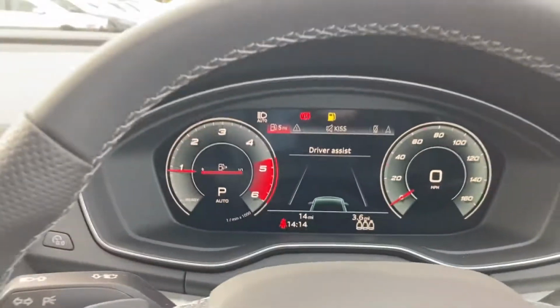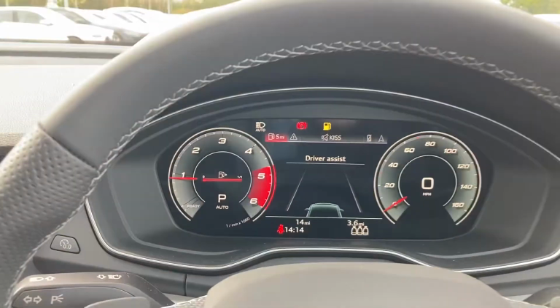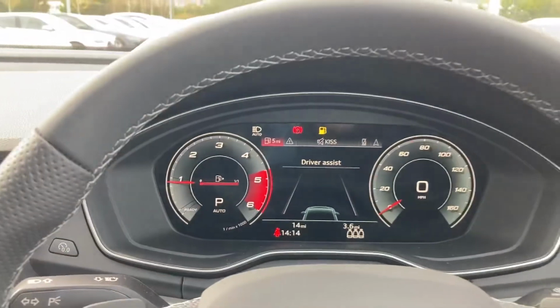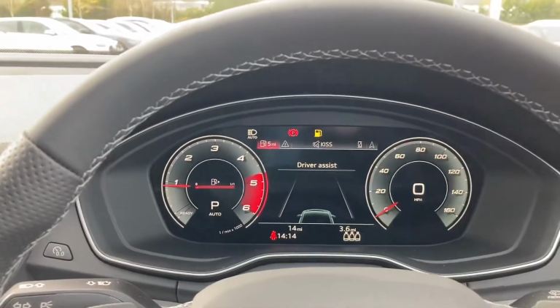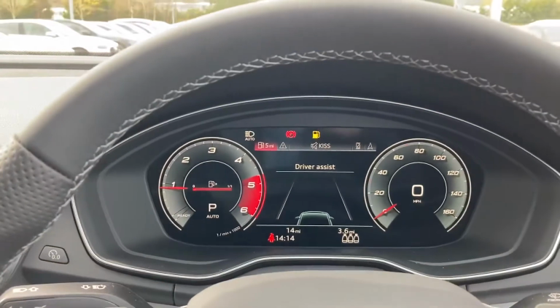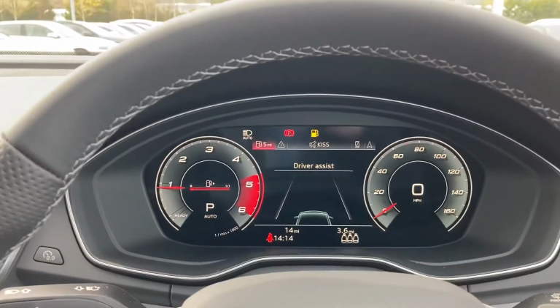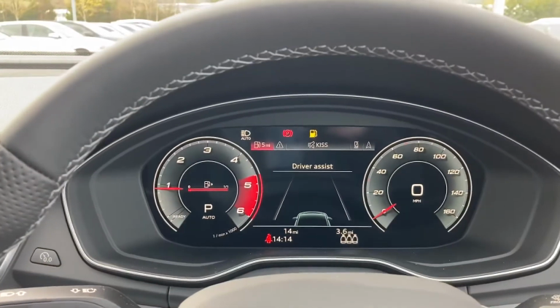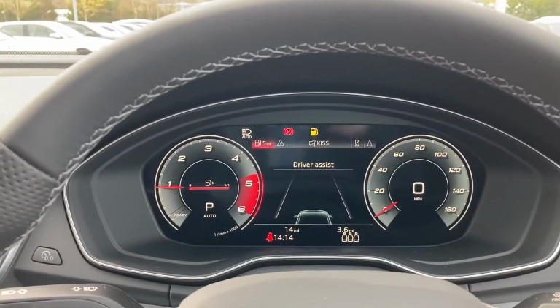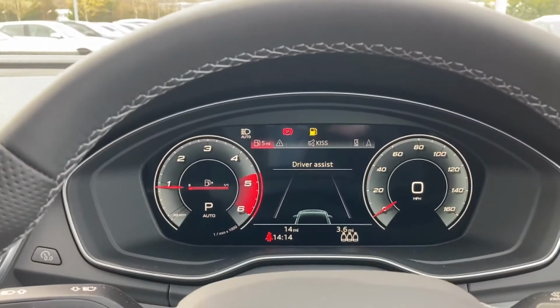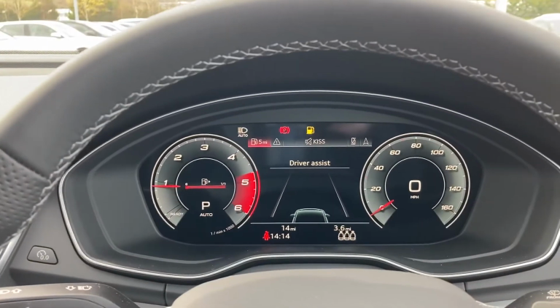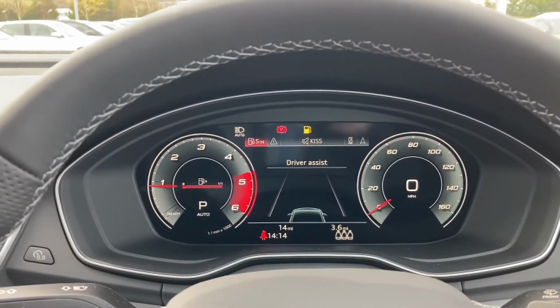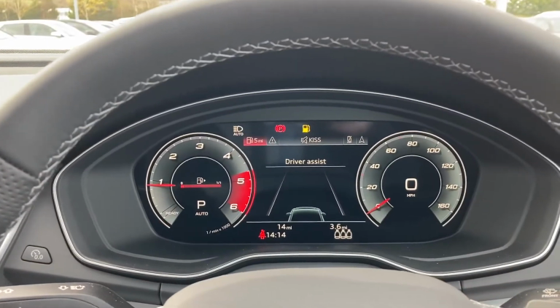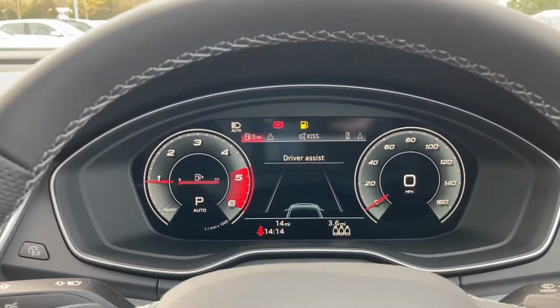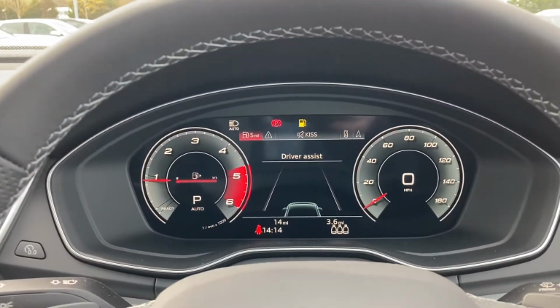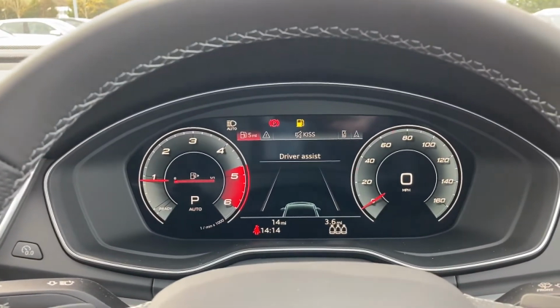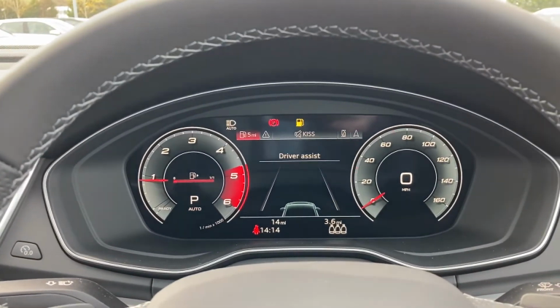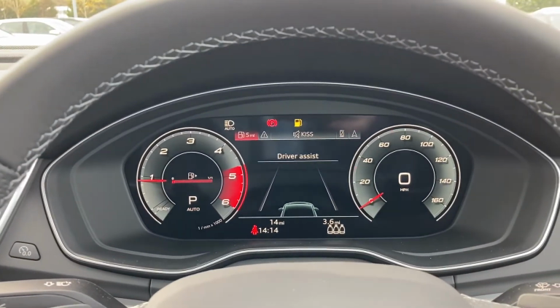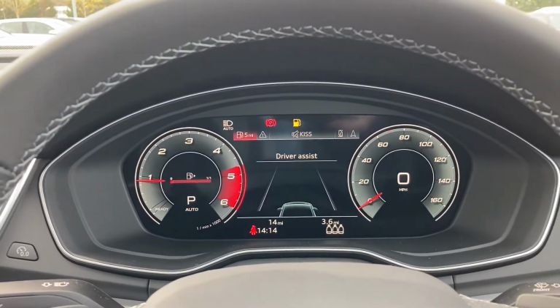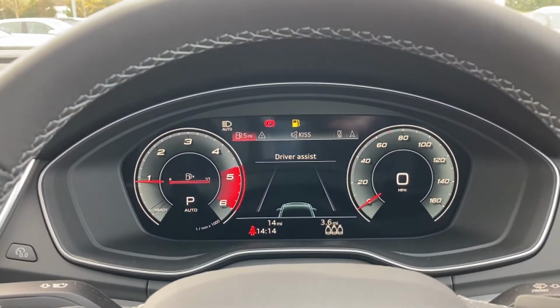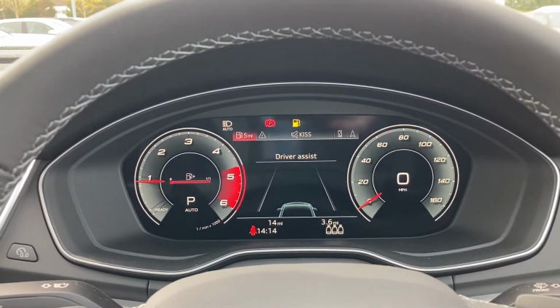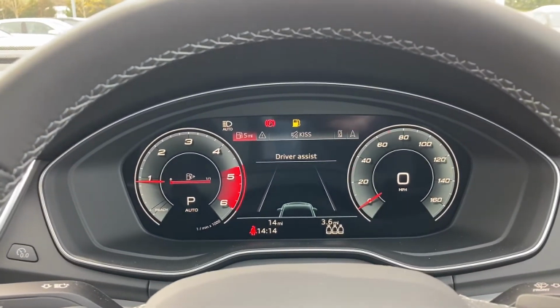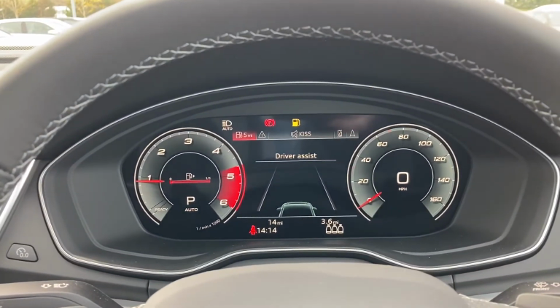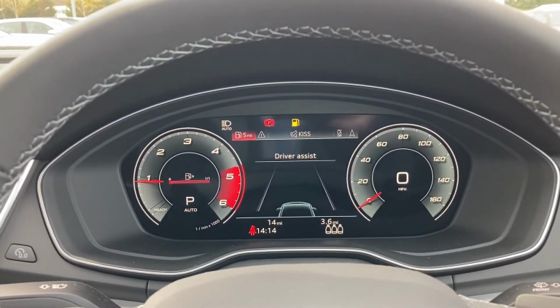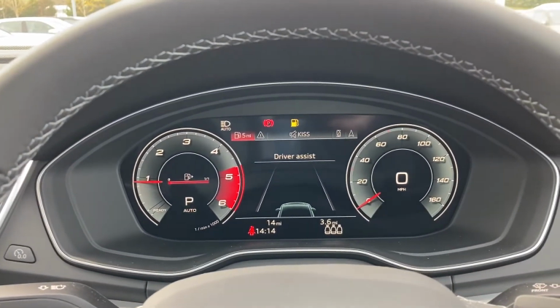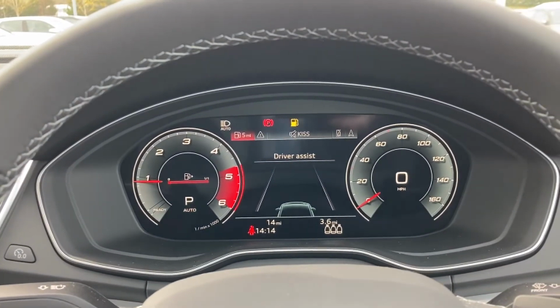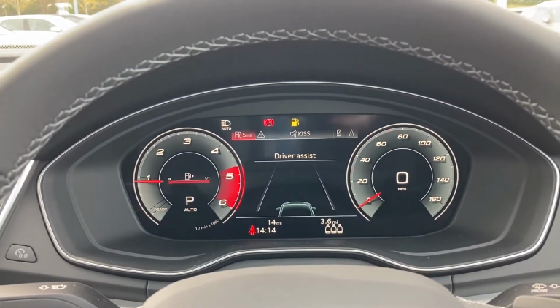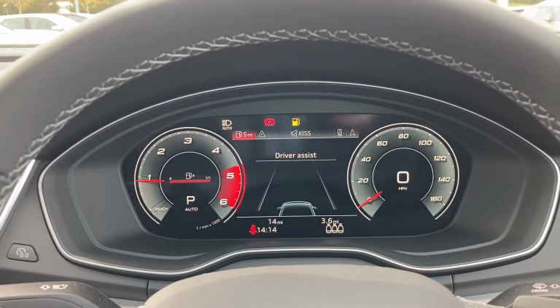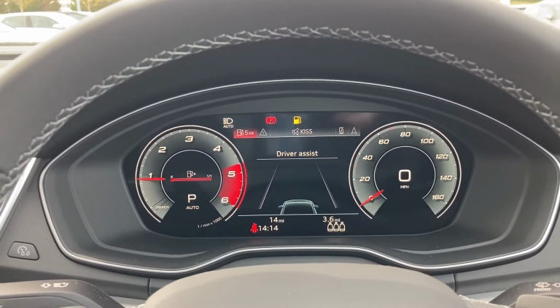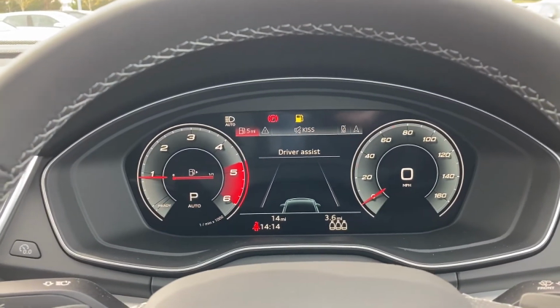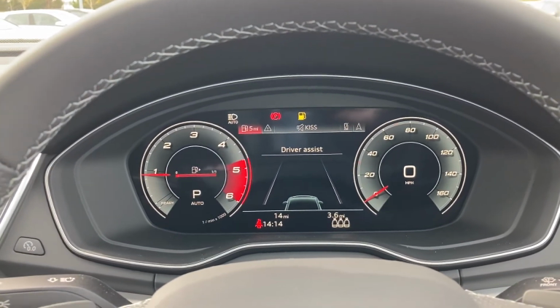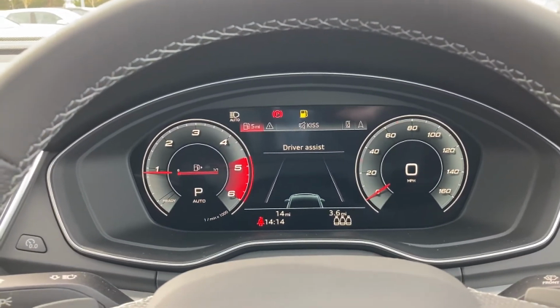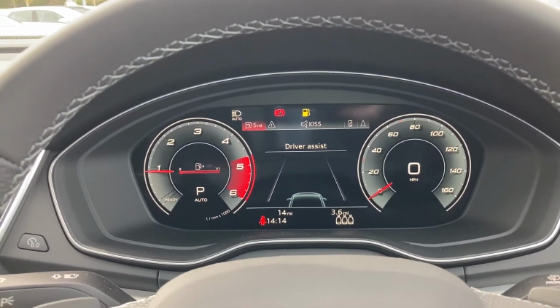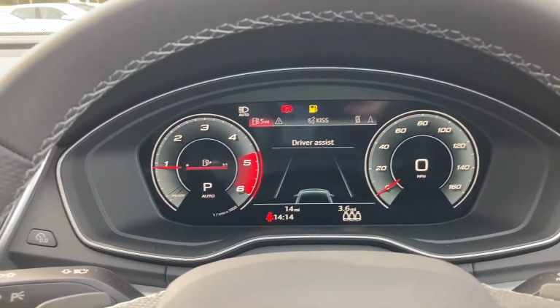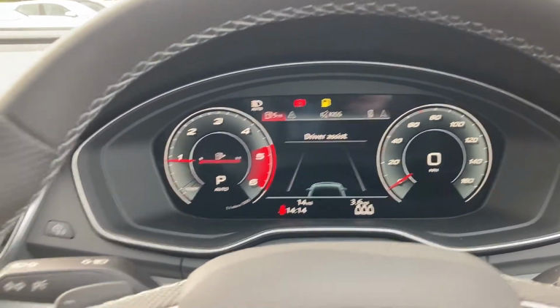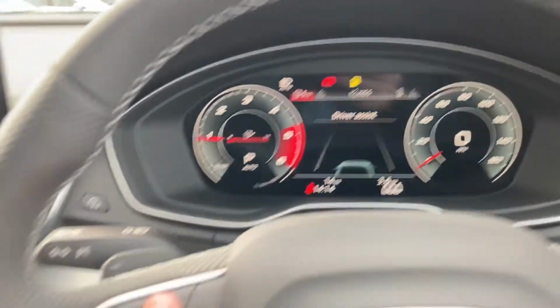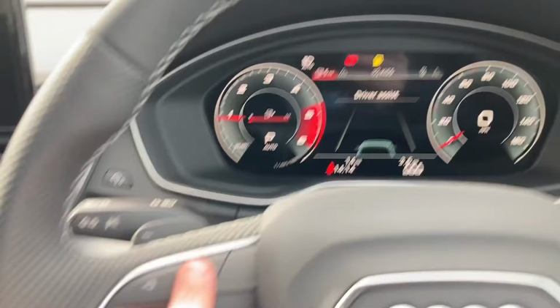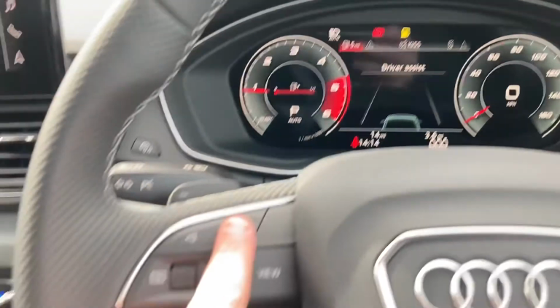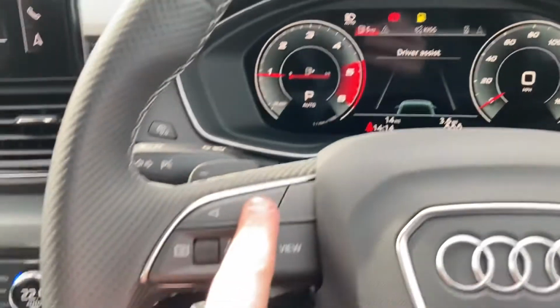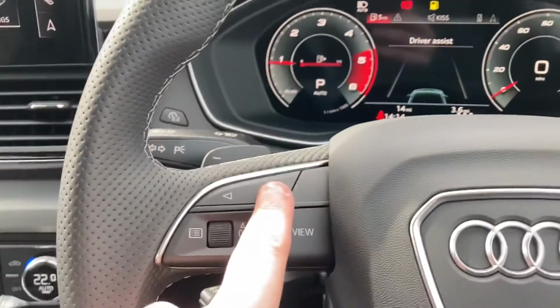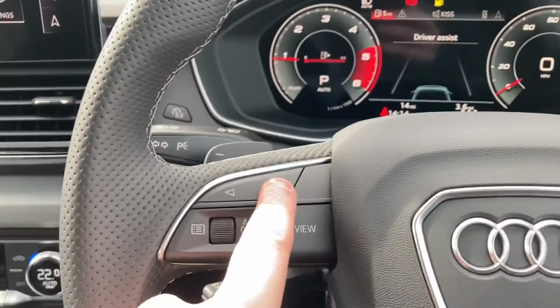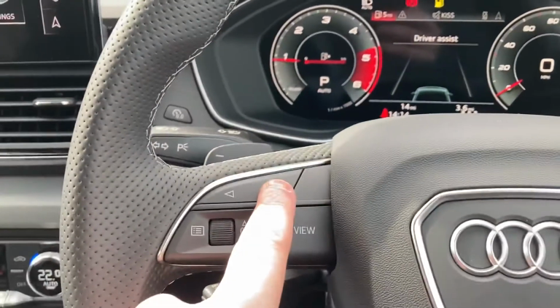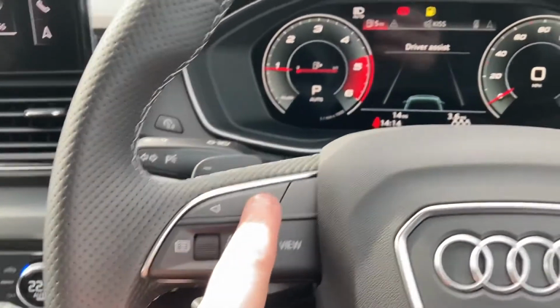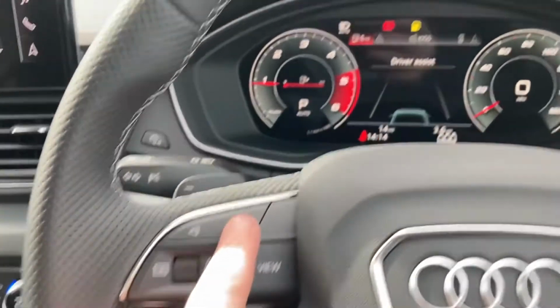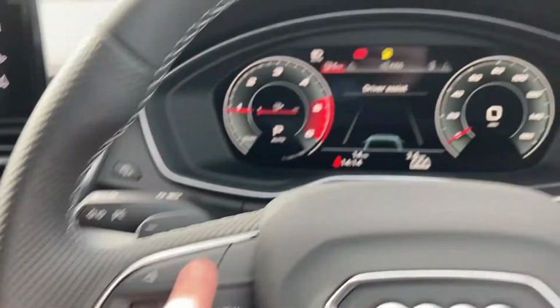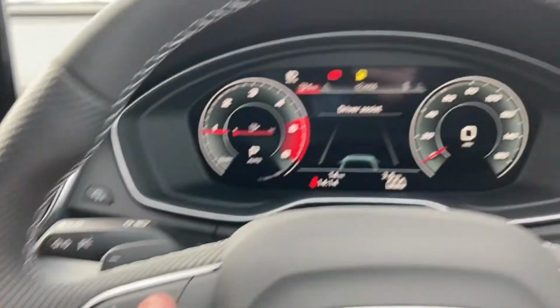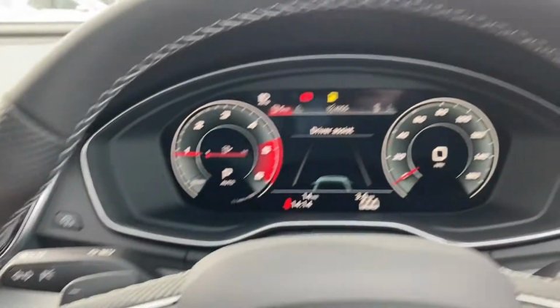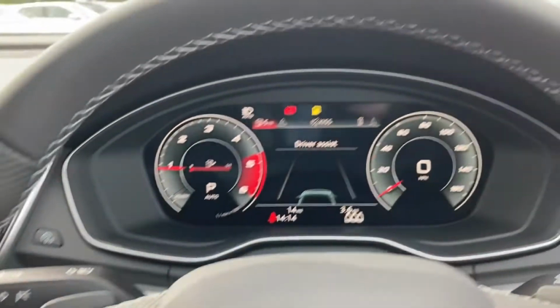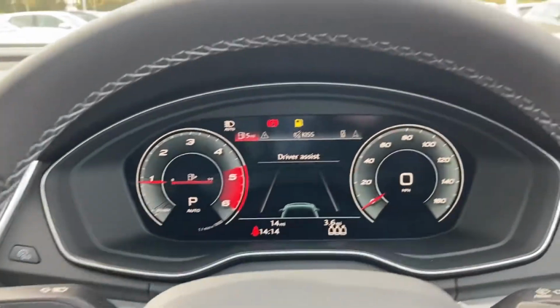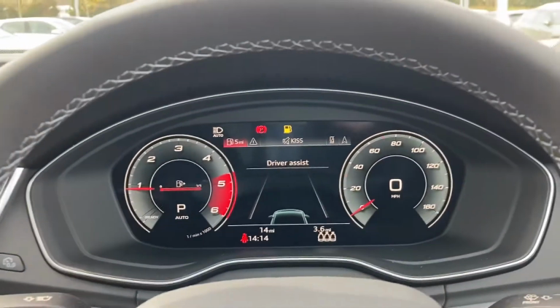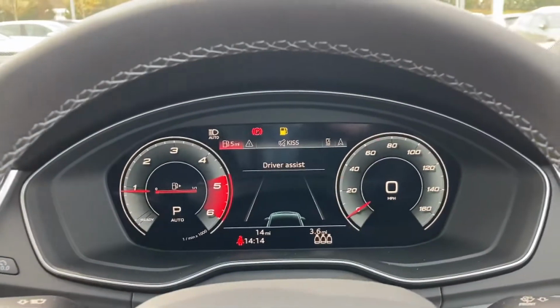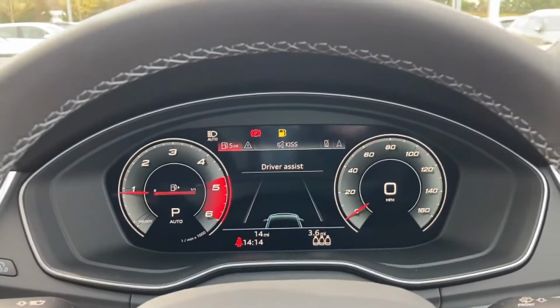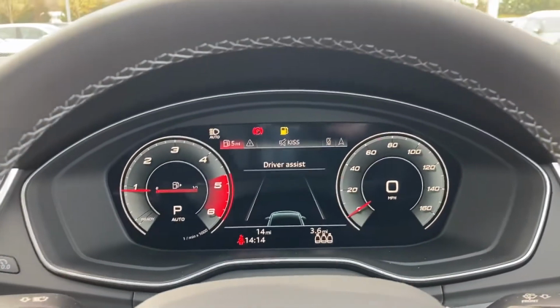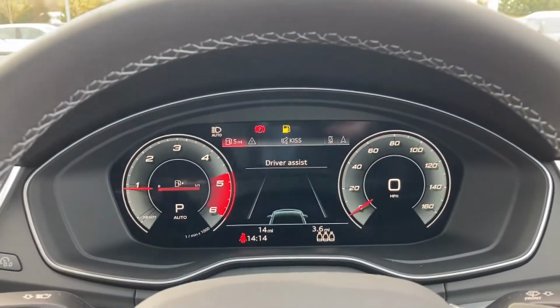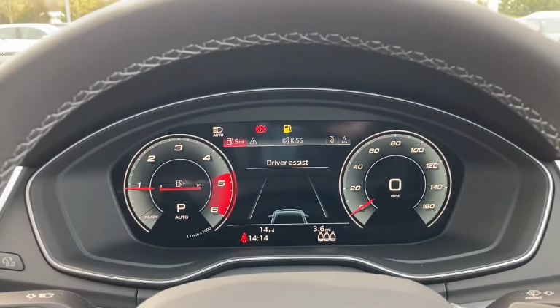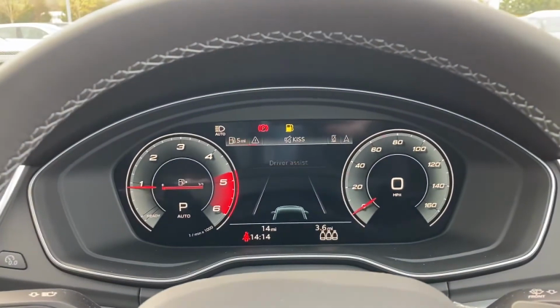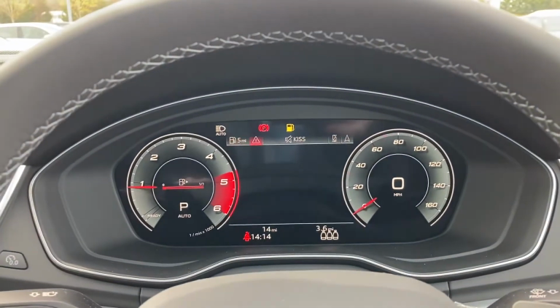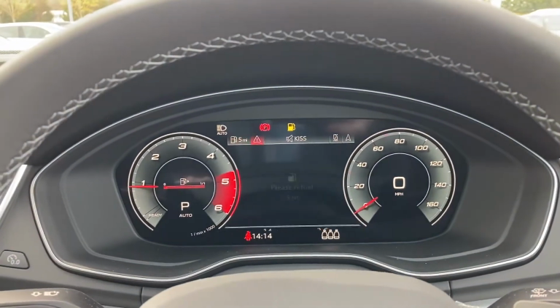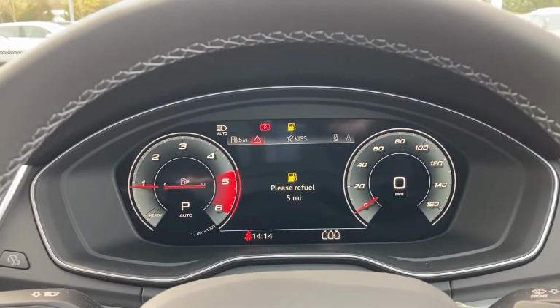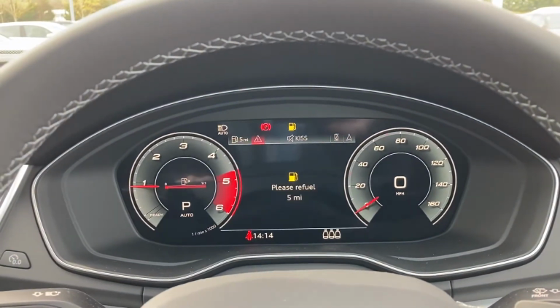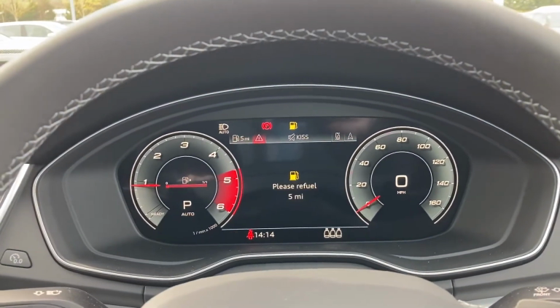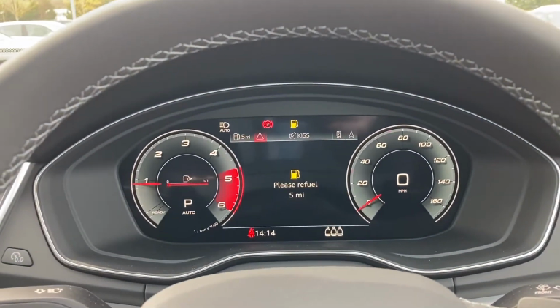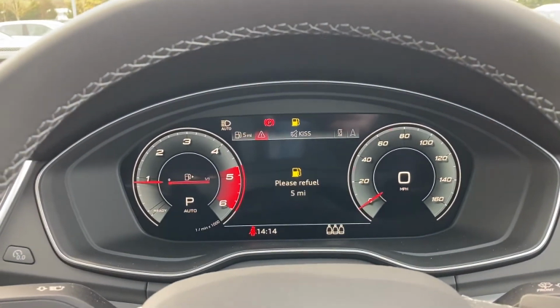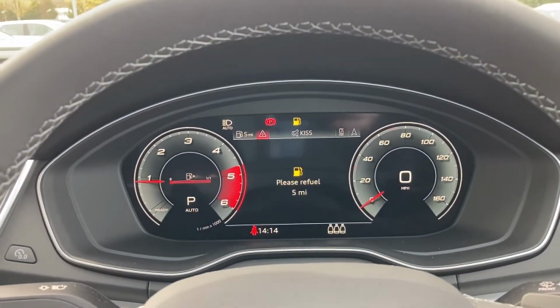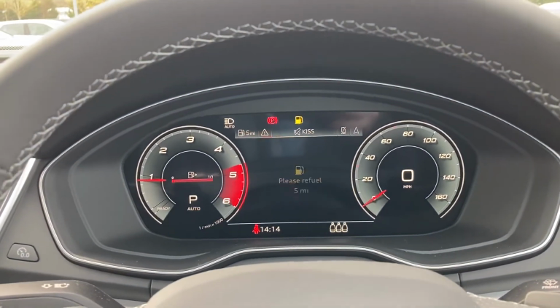This Q5 features Audi's fantastic virtual cockpit, letting the driver configure what is shown on screen using the buttons on the steering wheel.